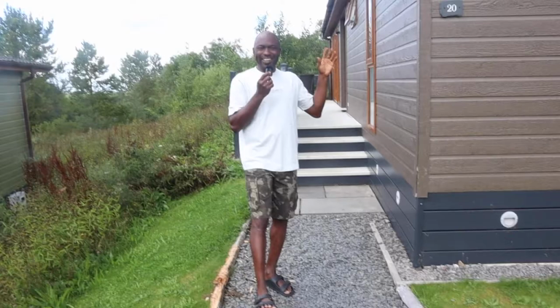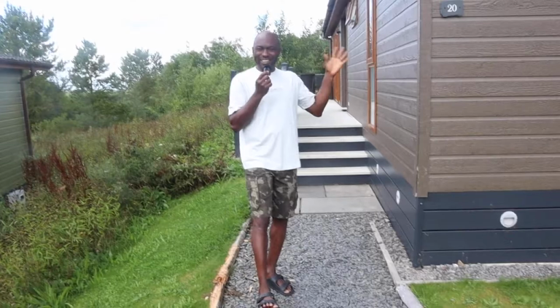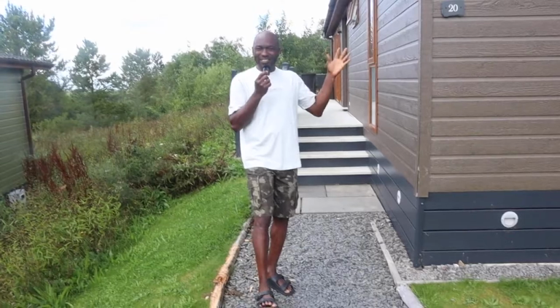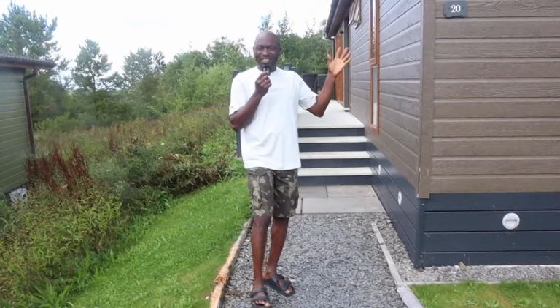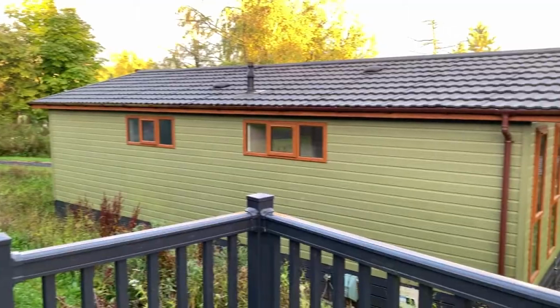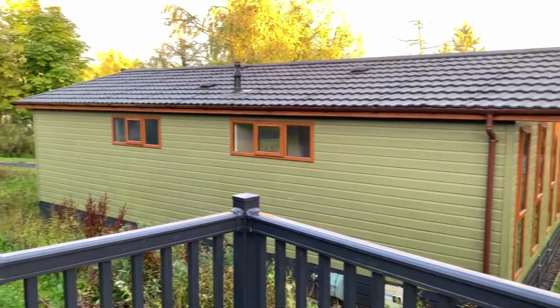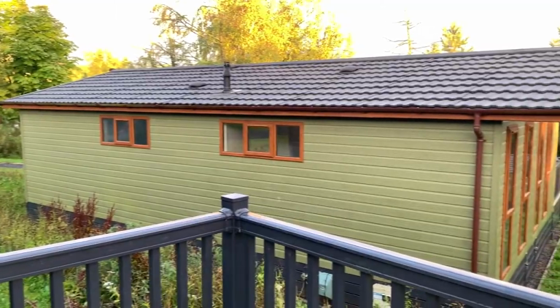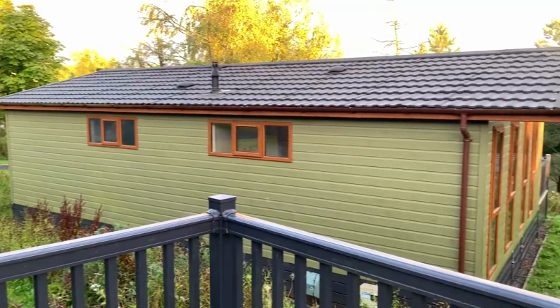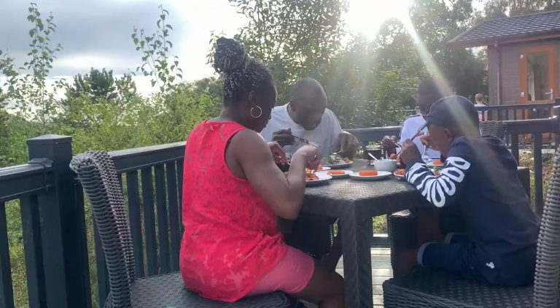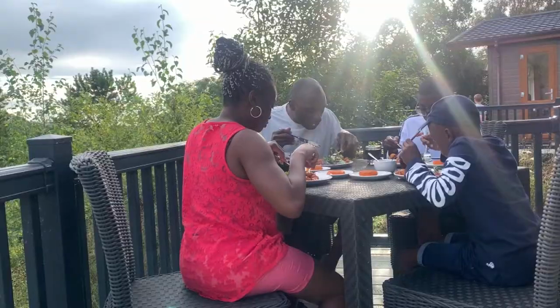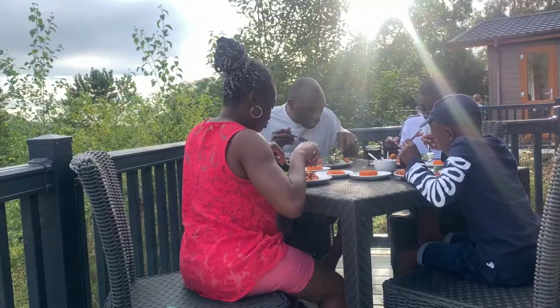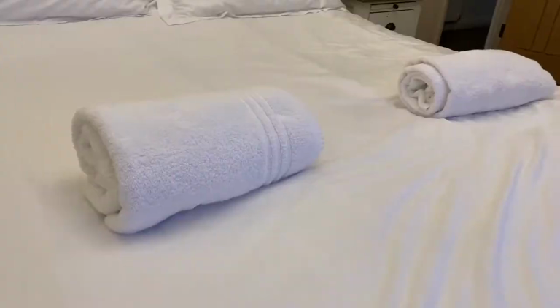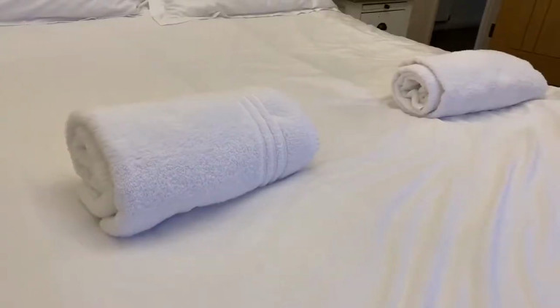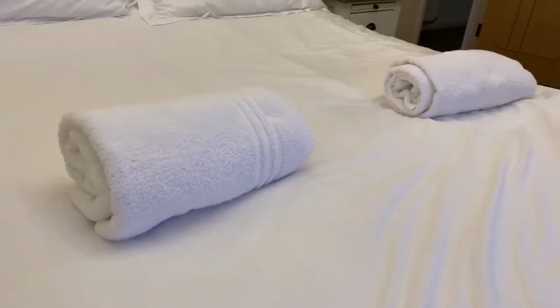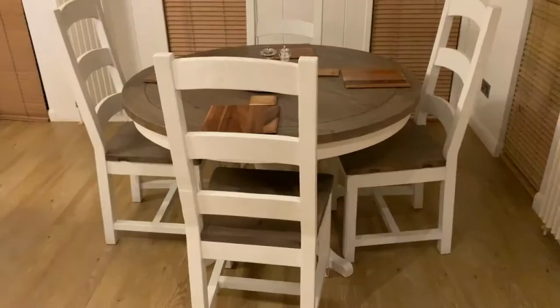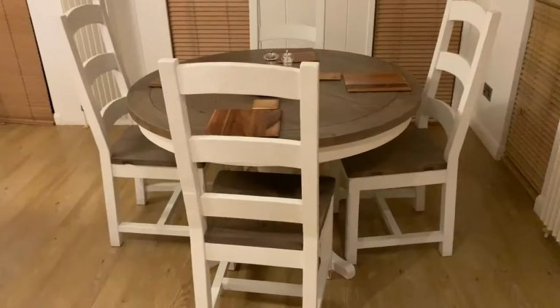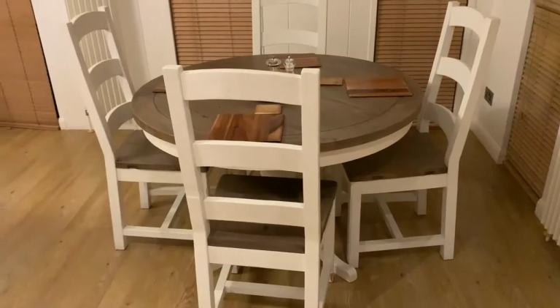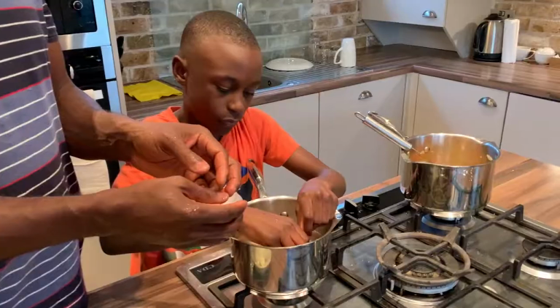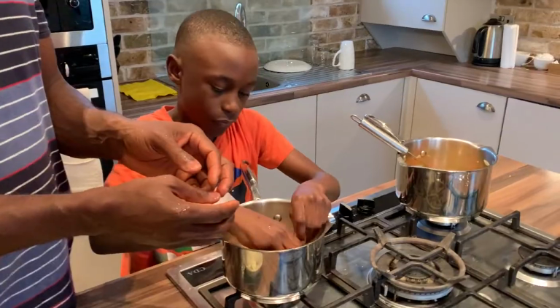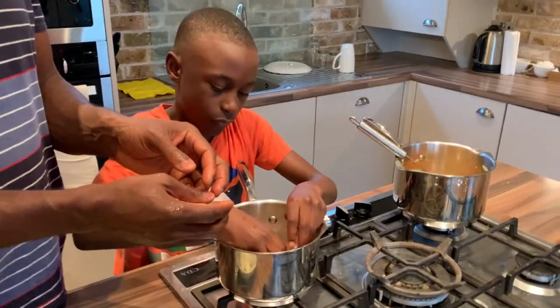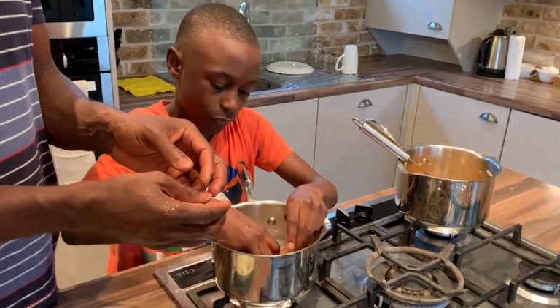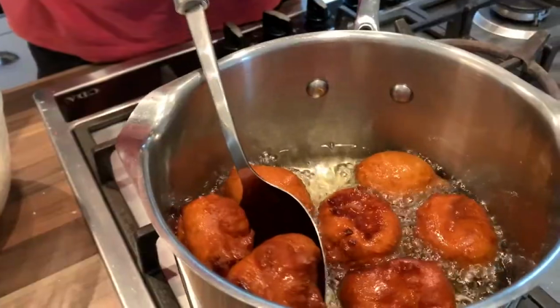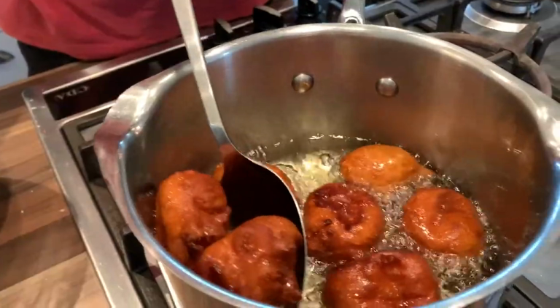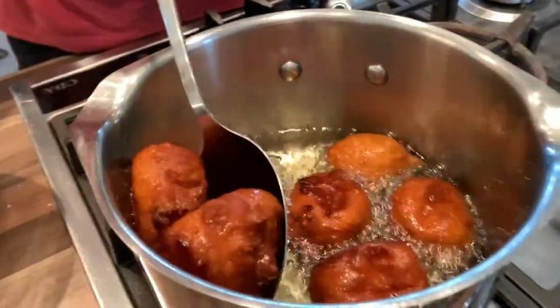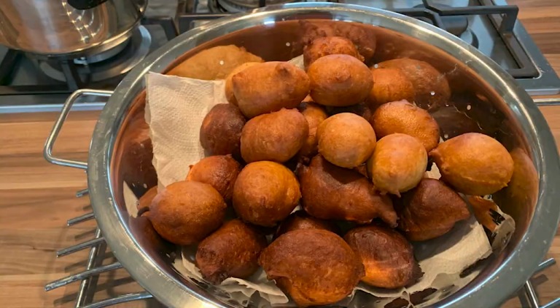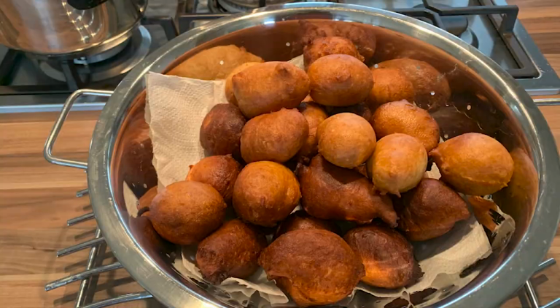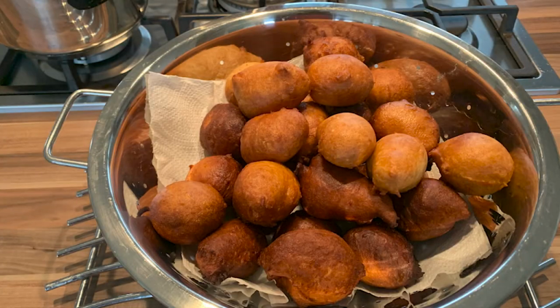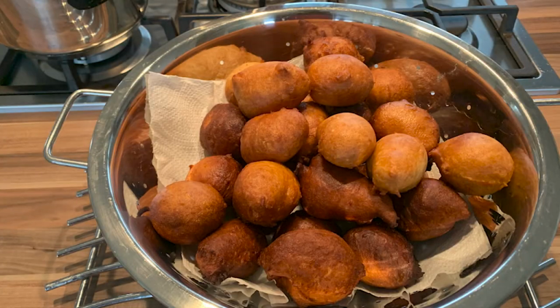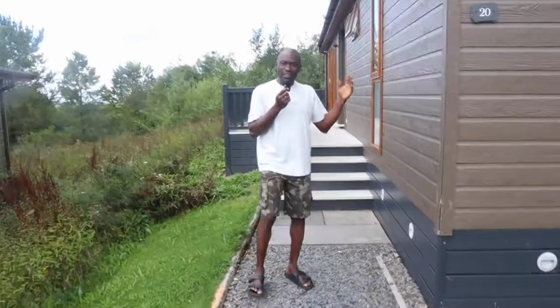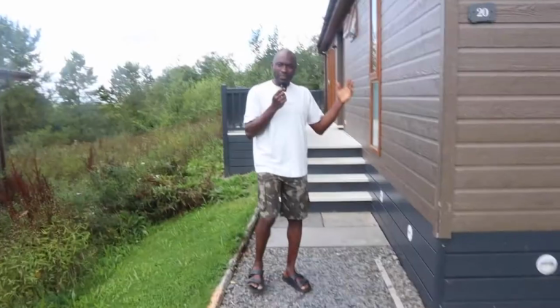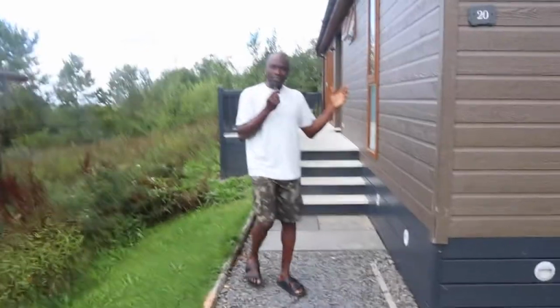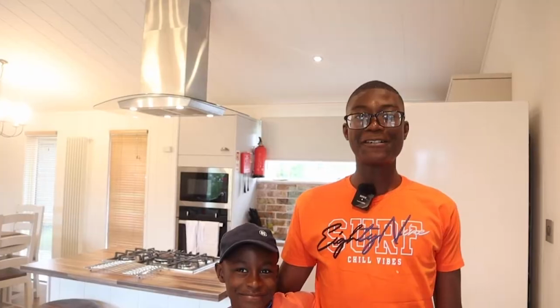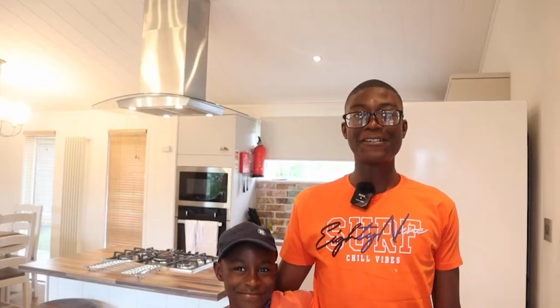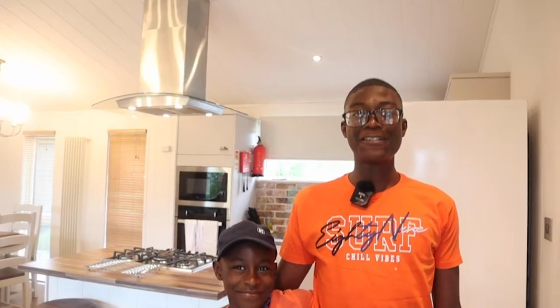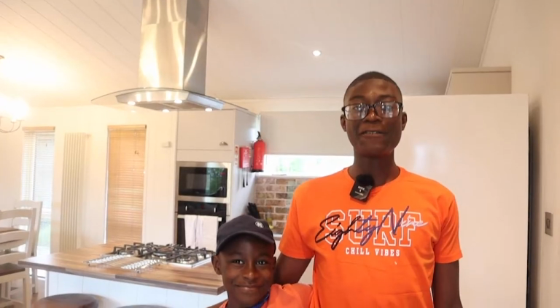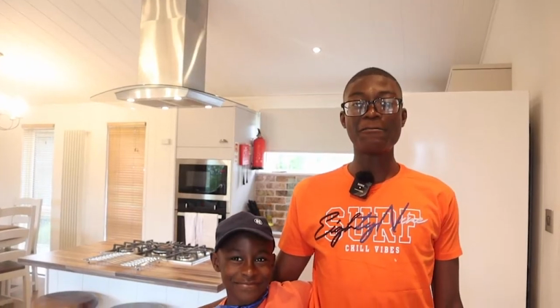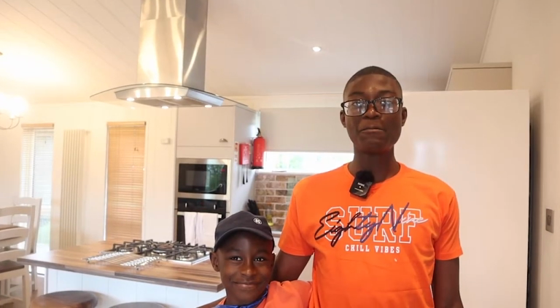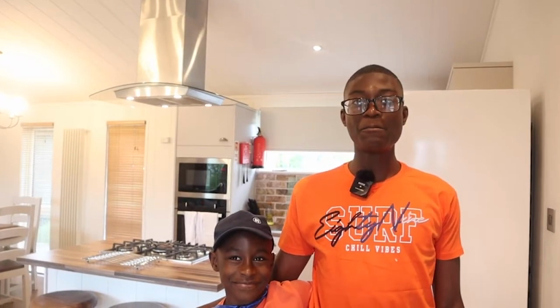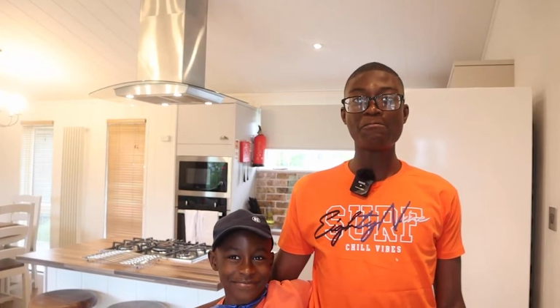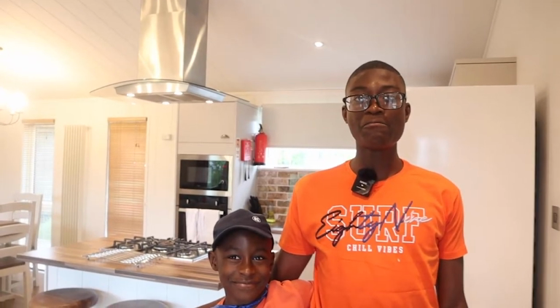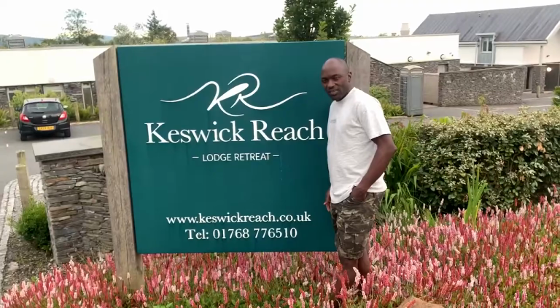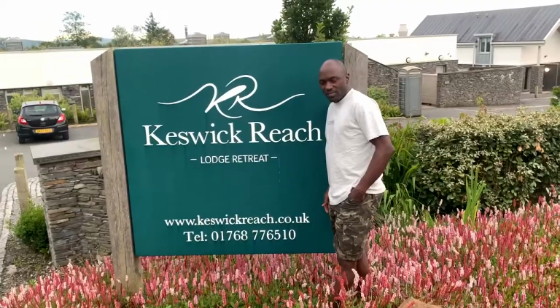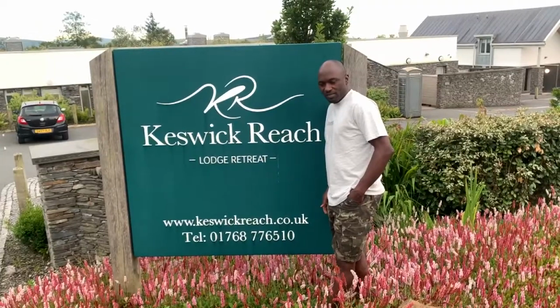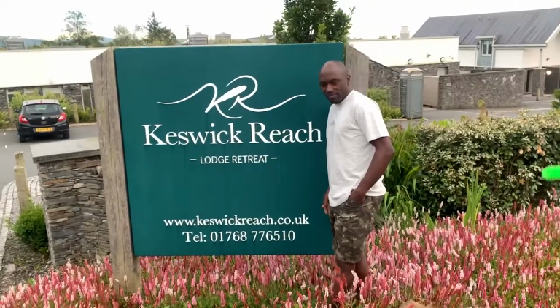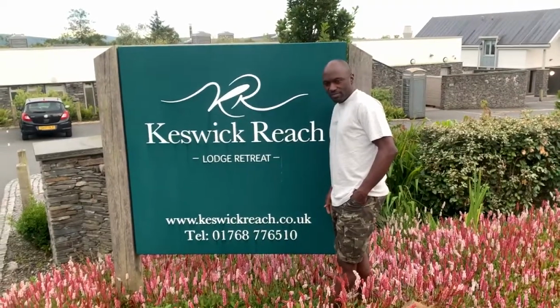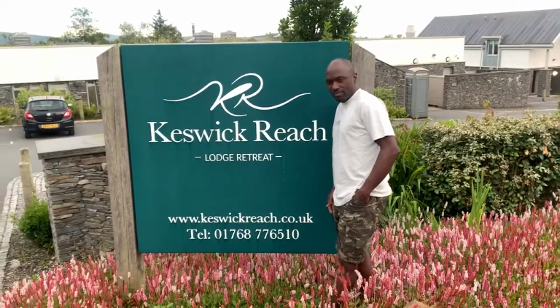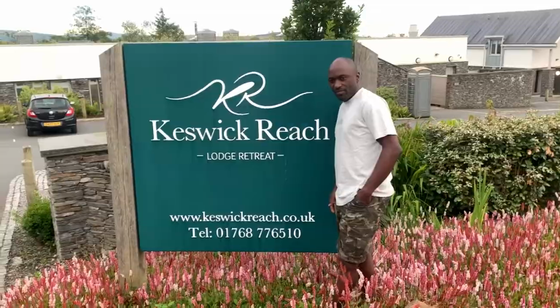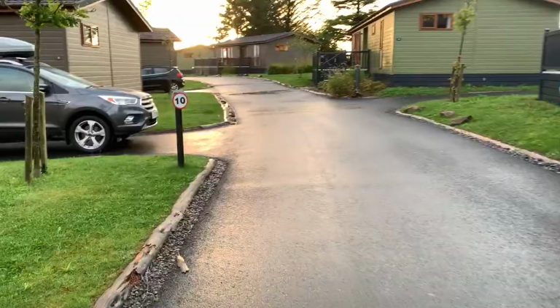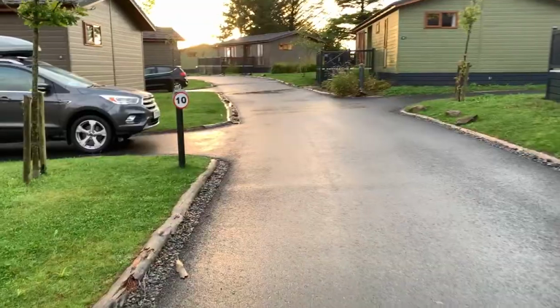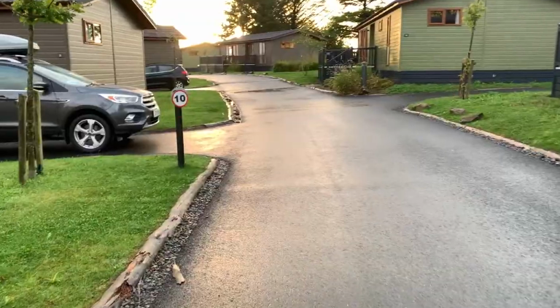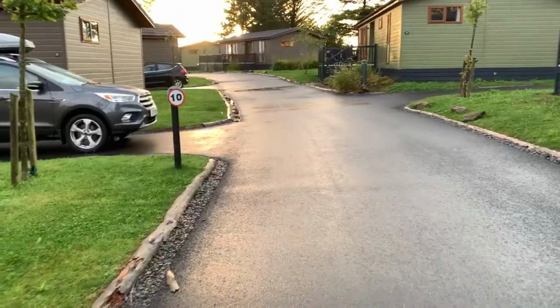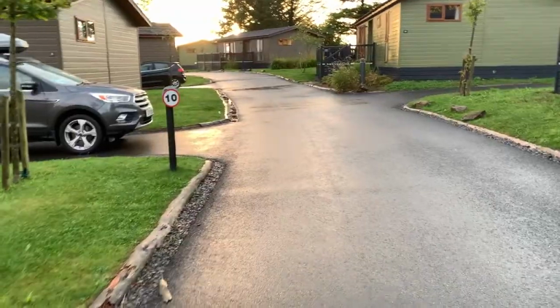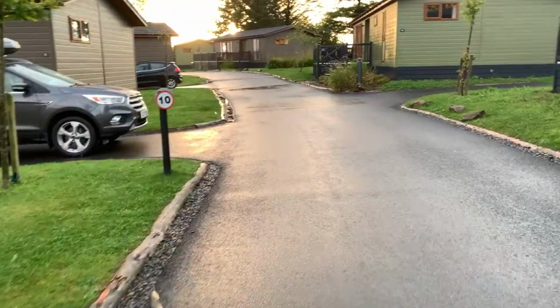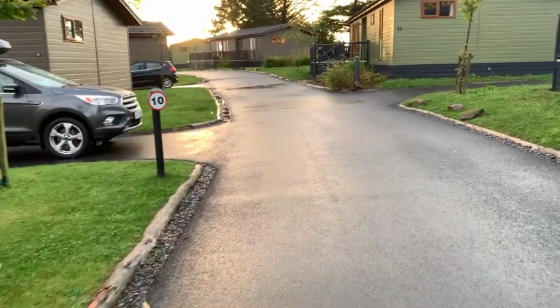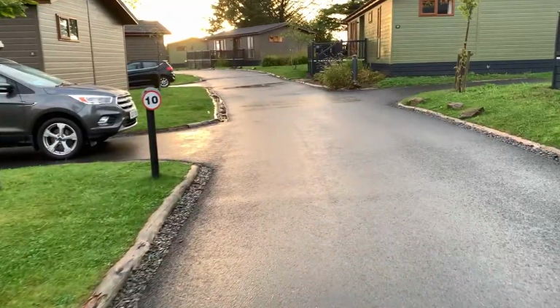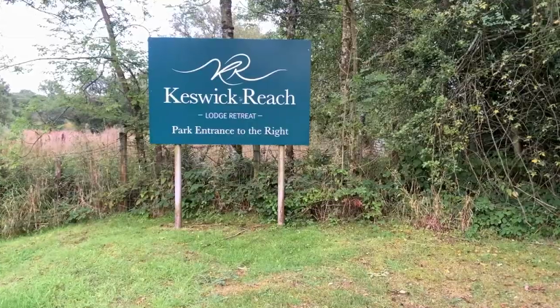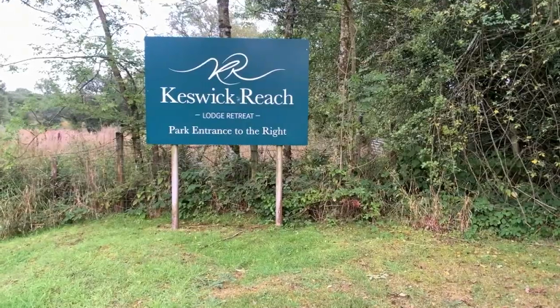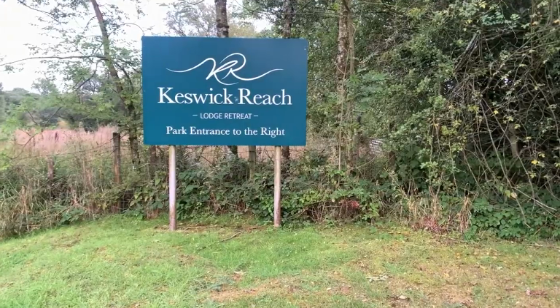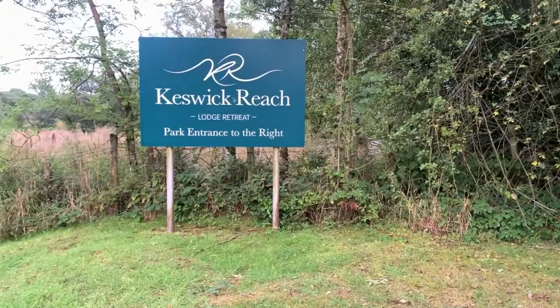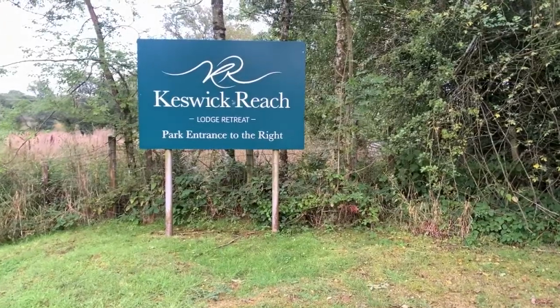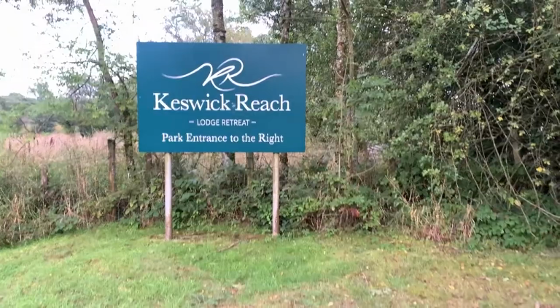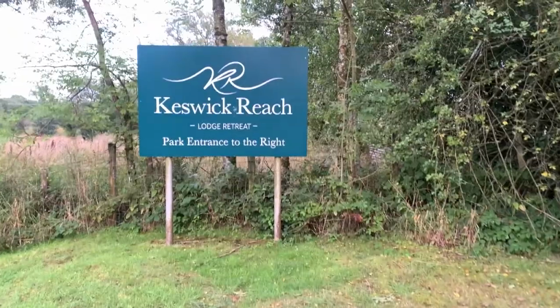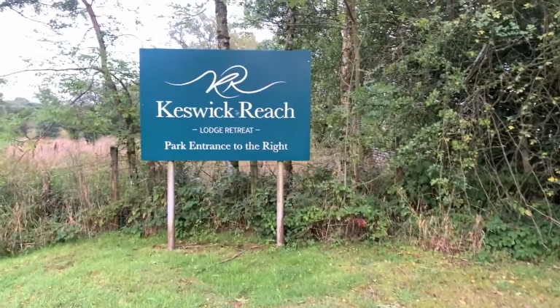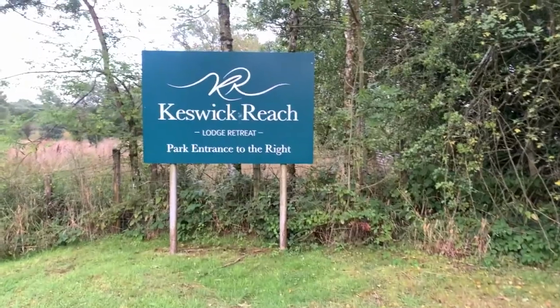In this video, I'm going to be giving you a quick tour of this holiday lodge. With me today to do a quick tour of this lodge, I have two handsome boys.